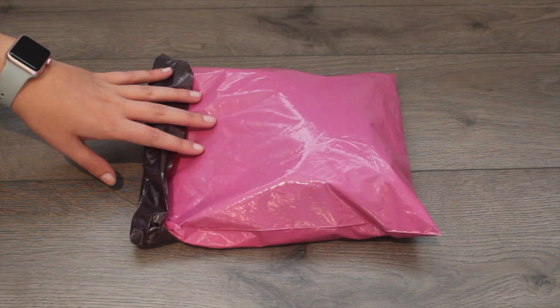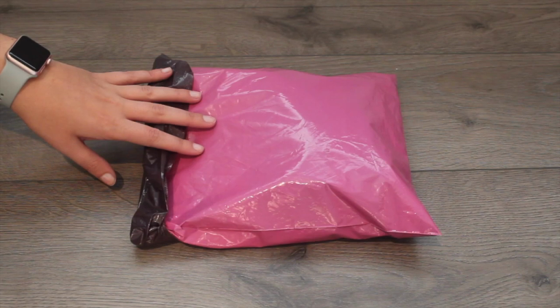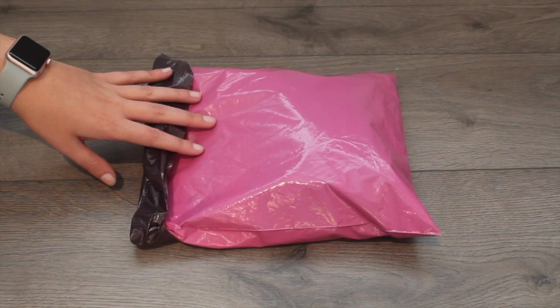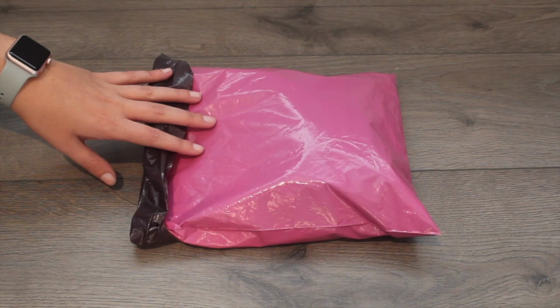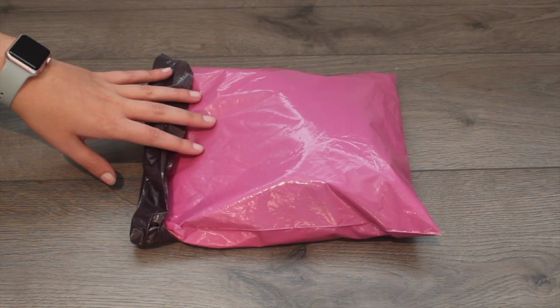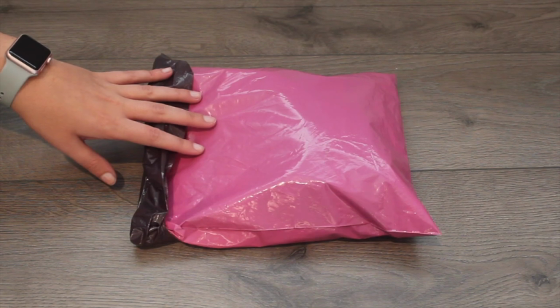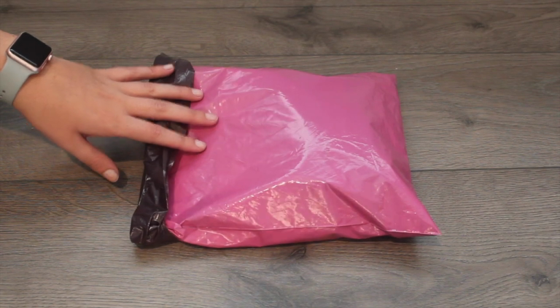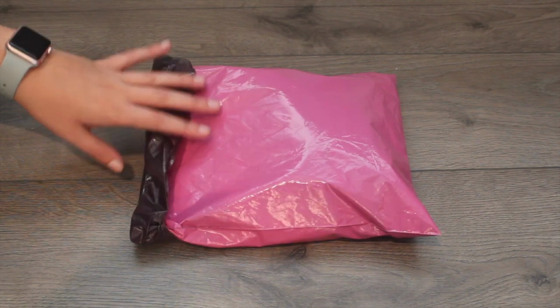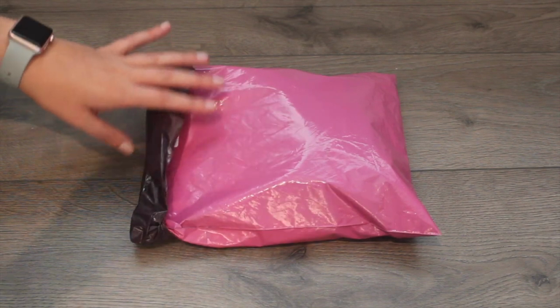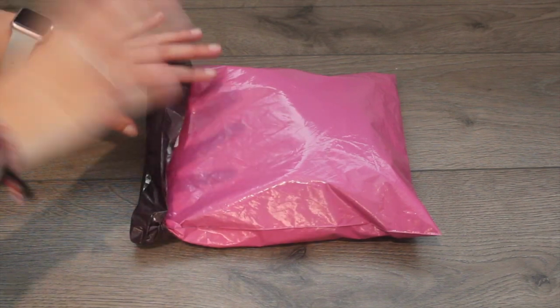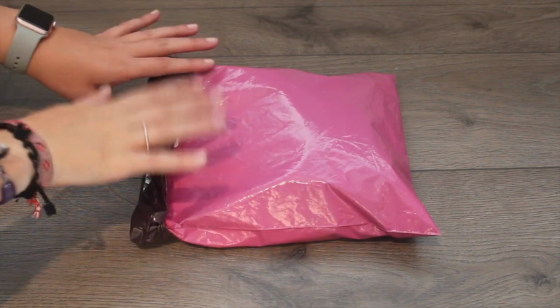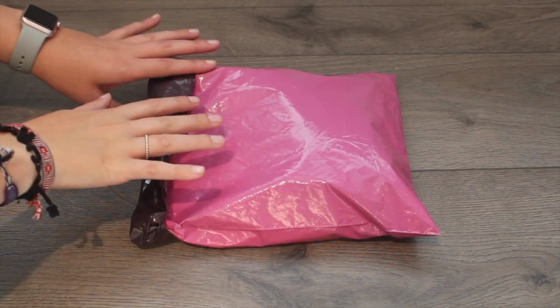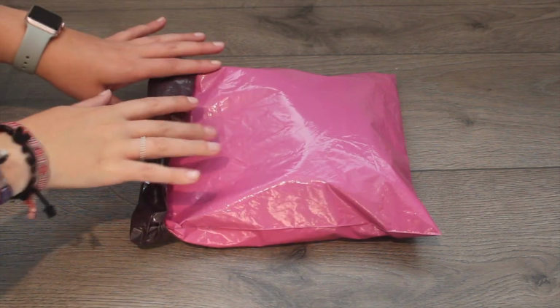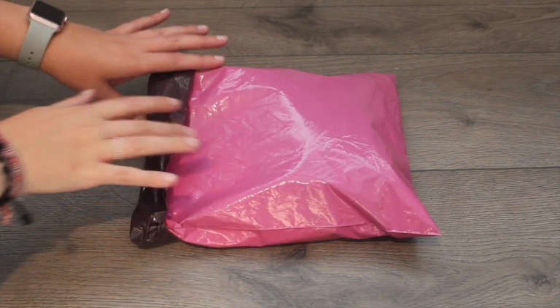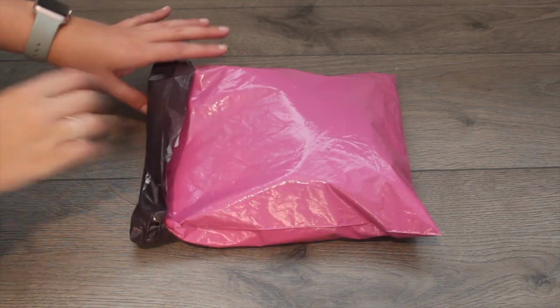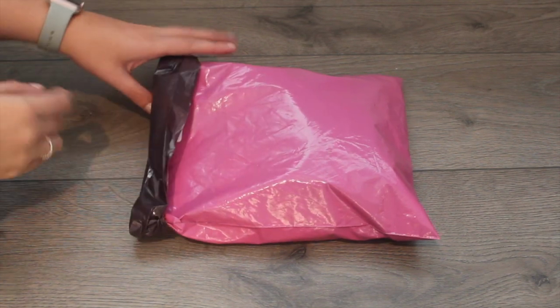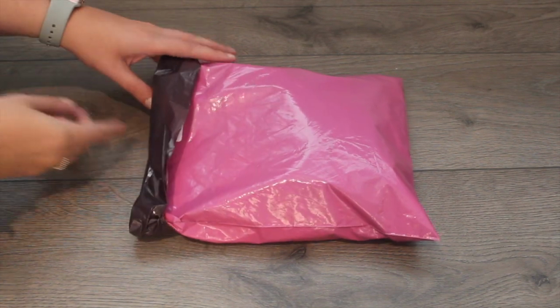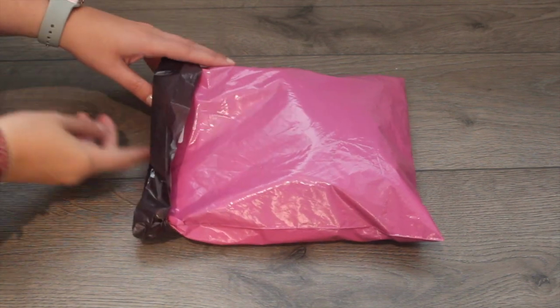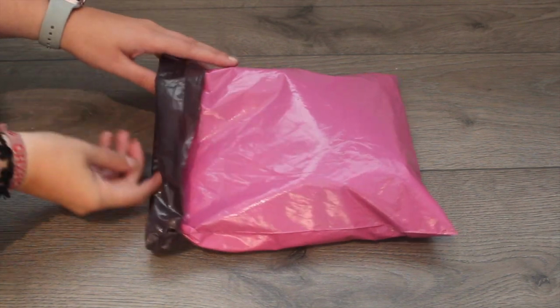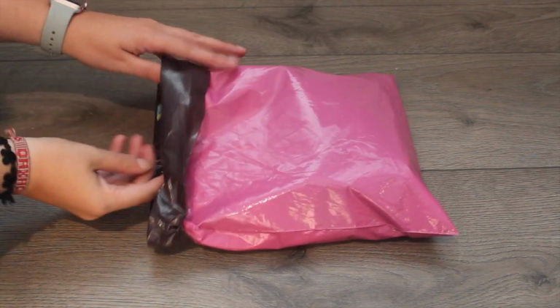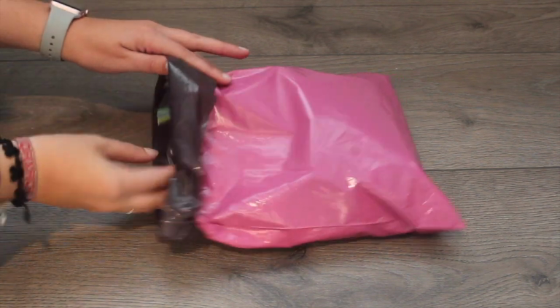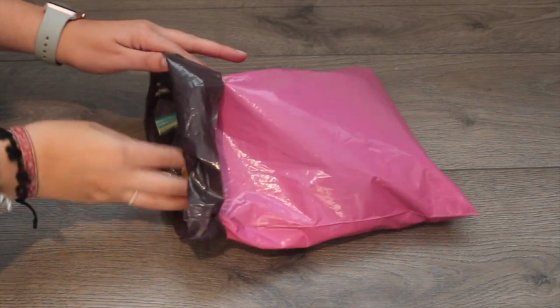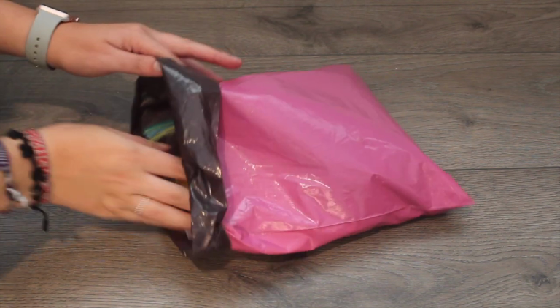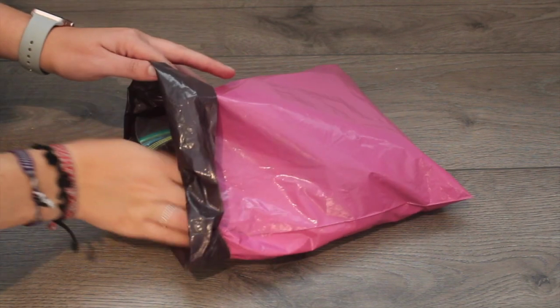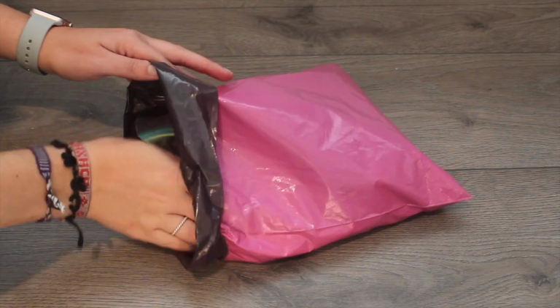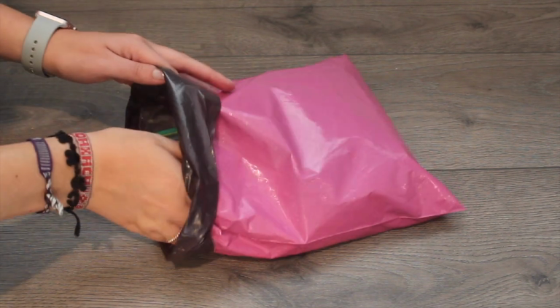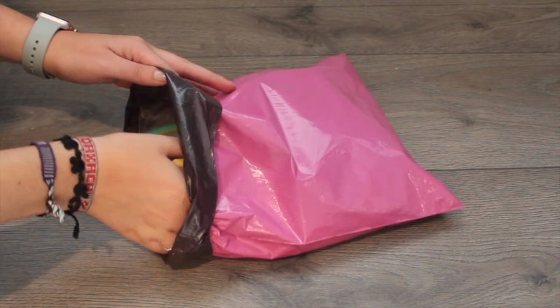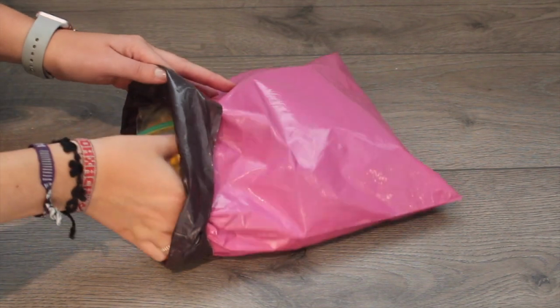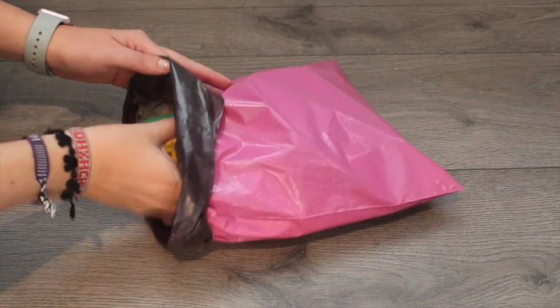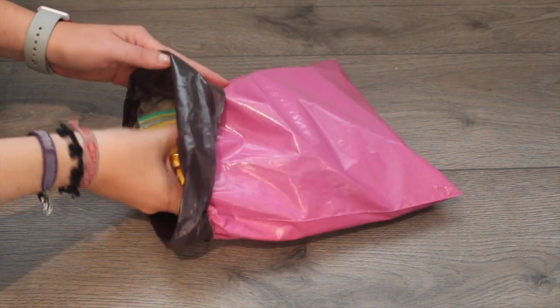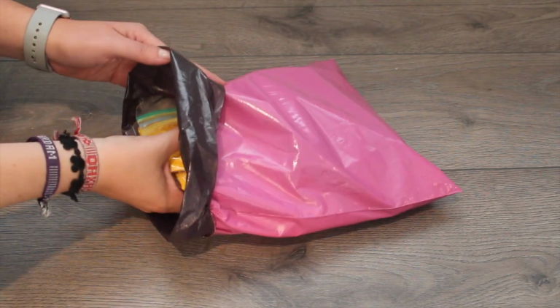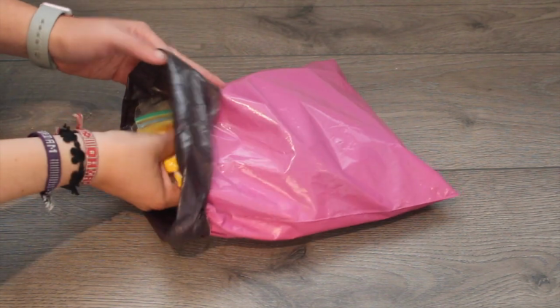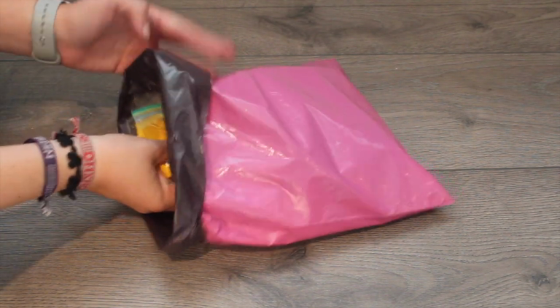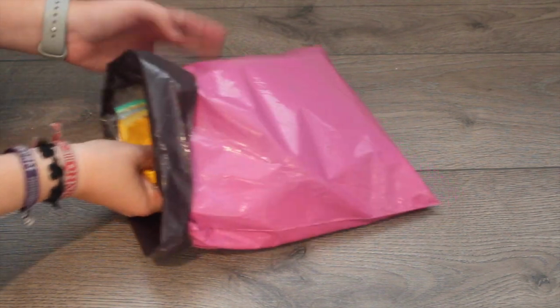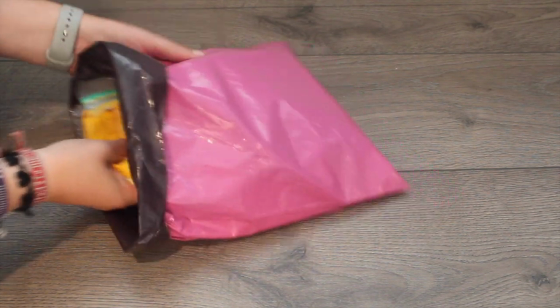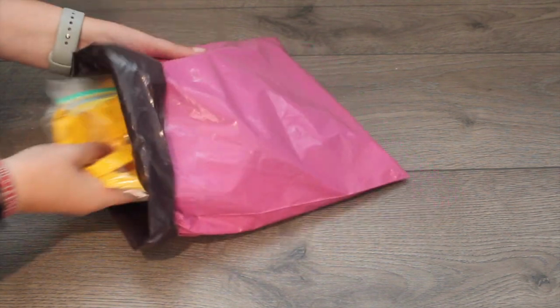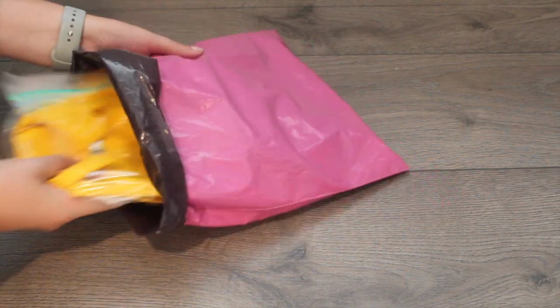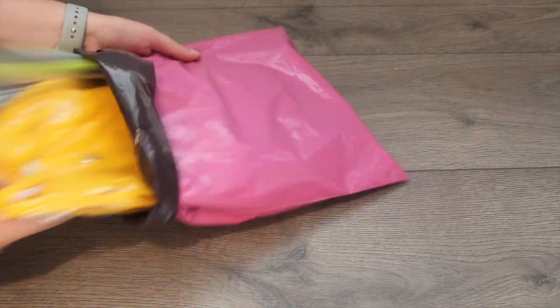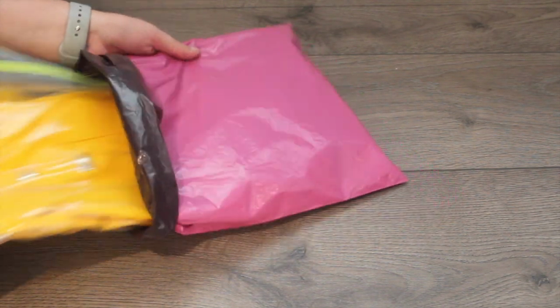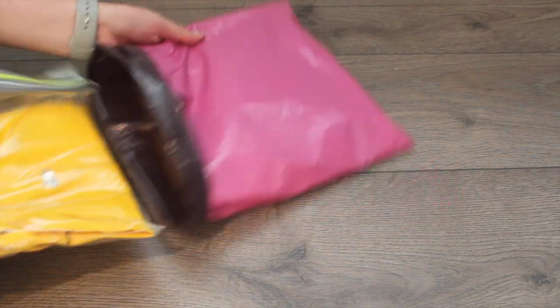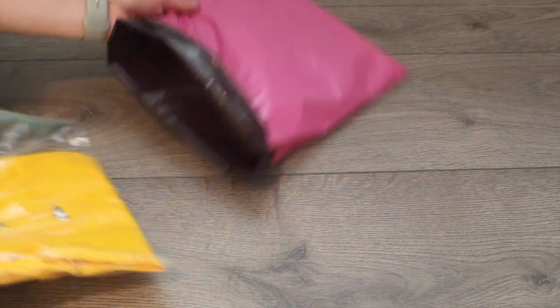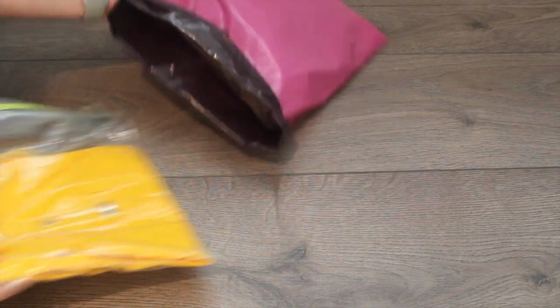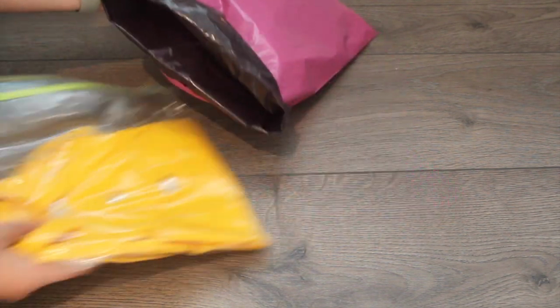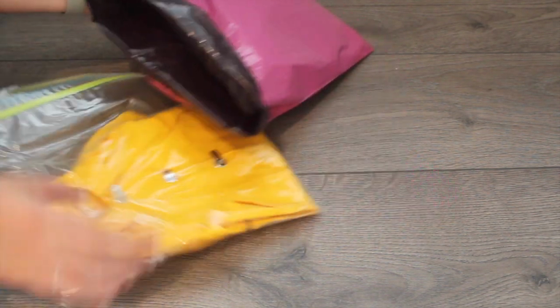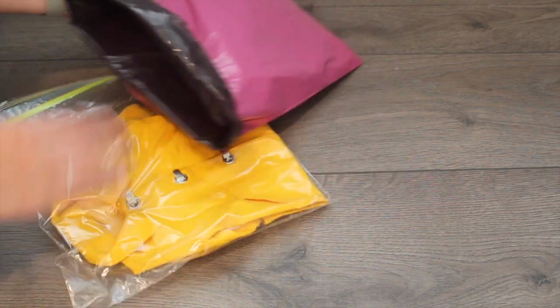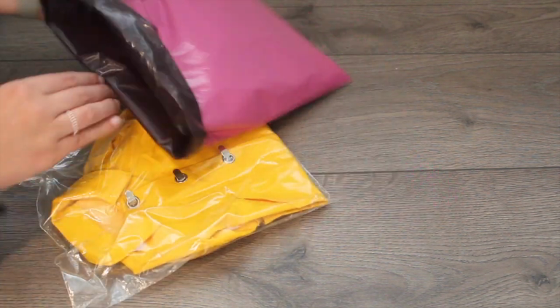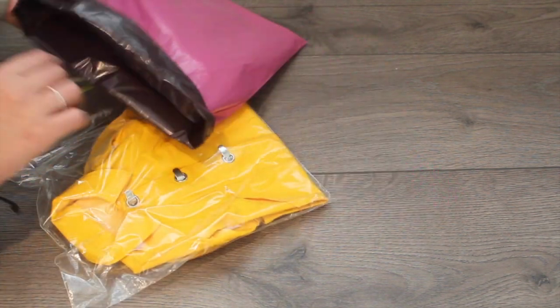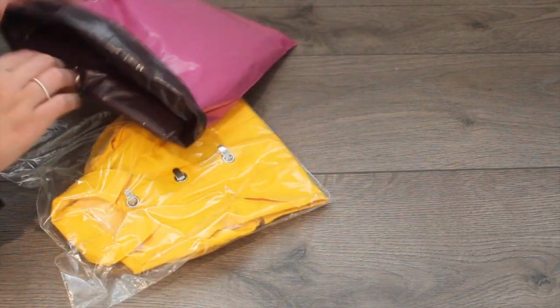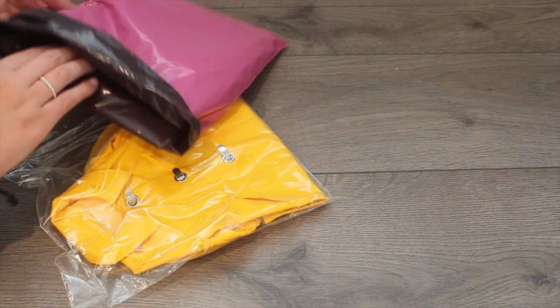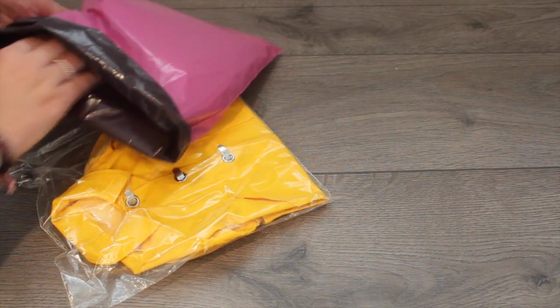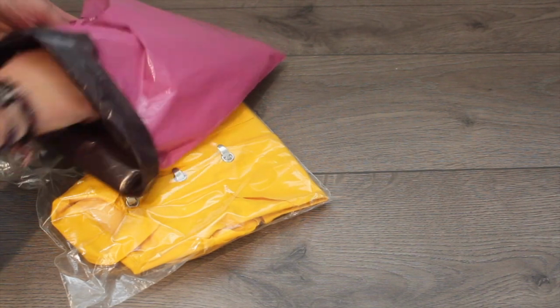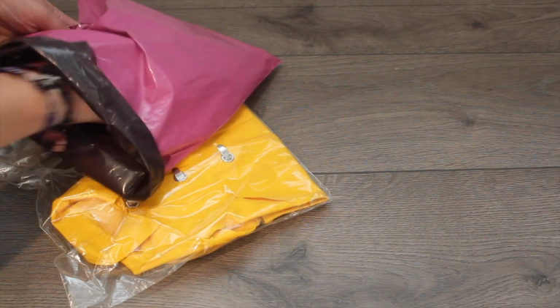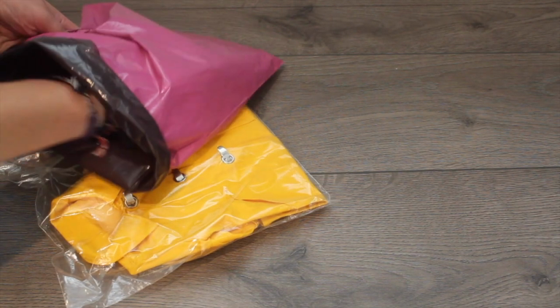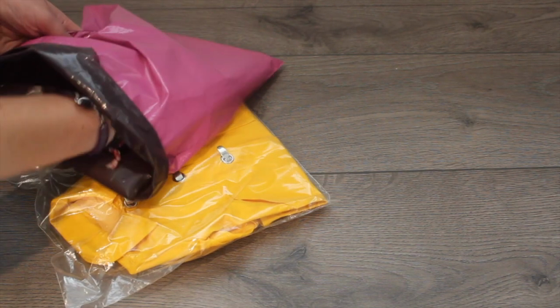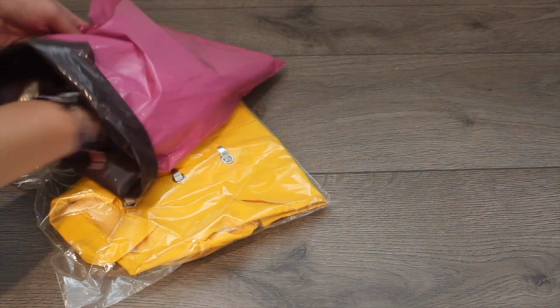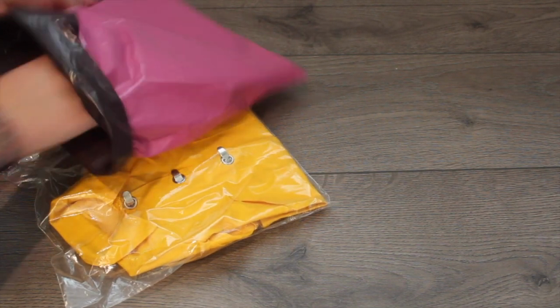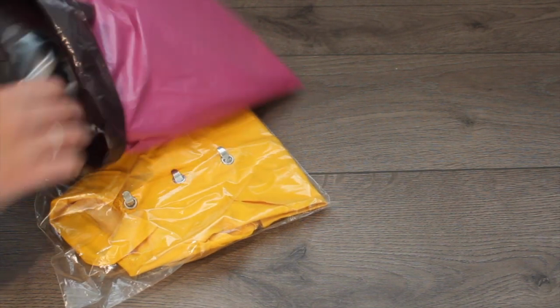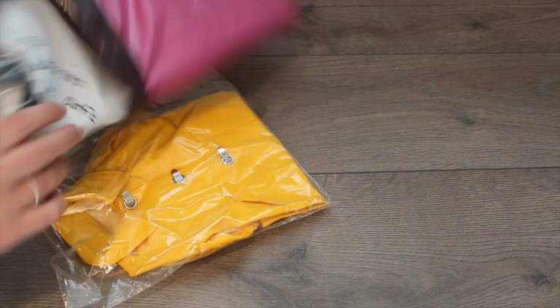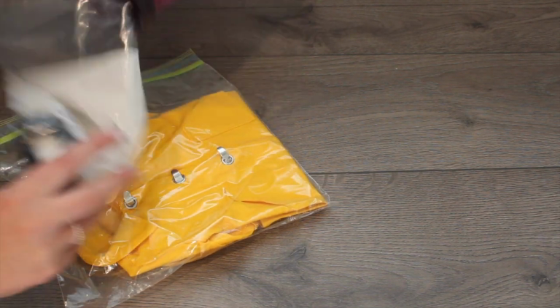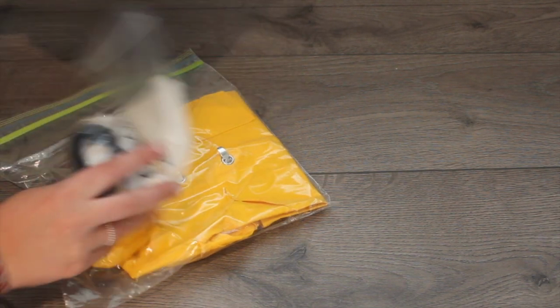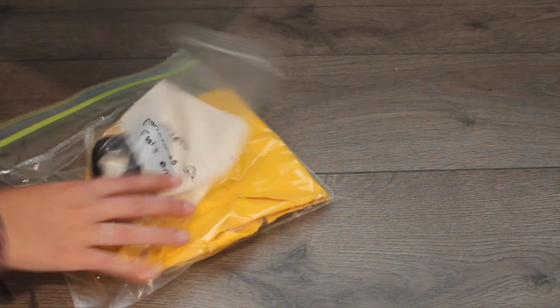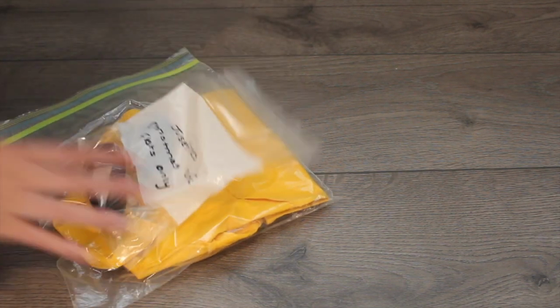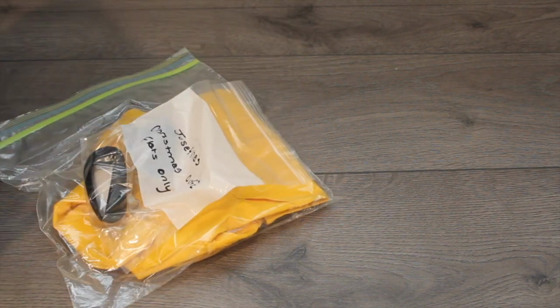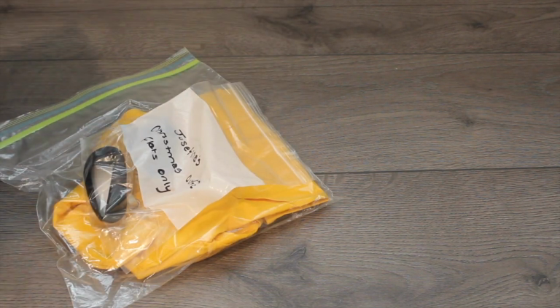So first up, I have some packages I purchased from an online Facebook group. I have two items from Retired Outfits or a Collection.